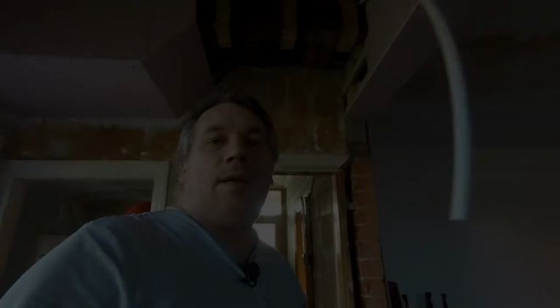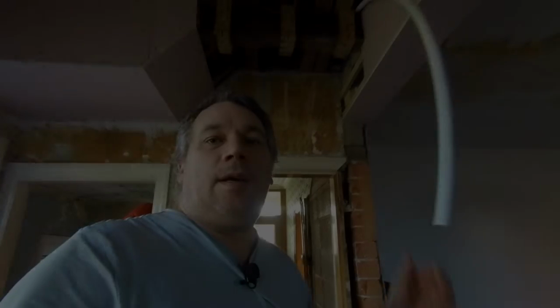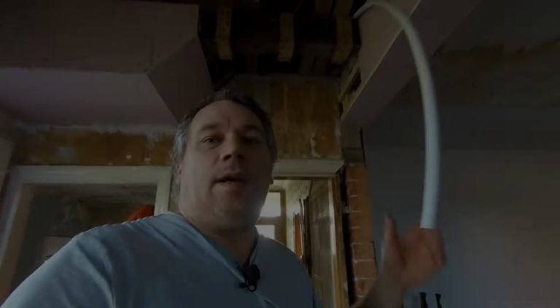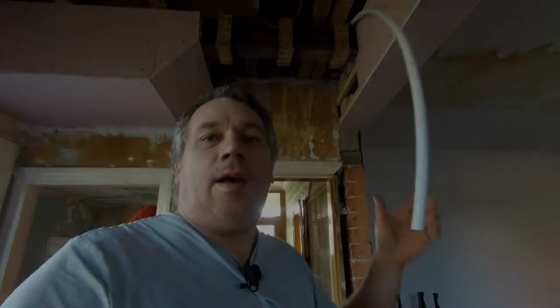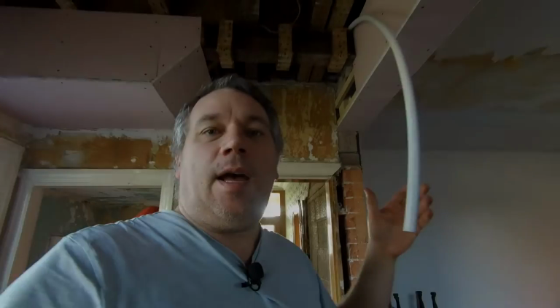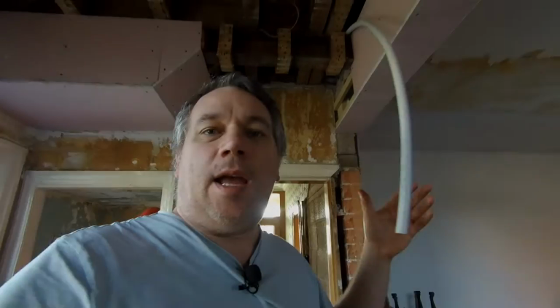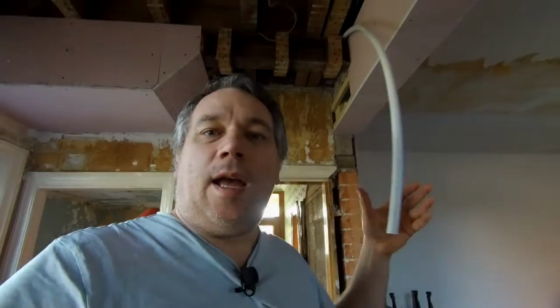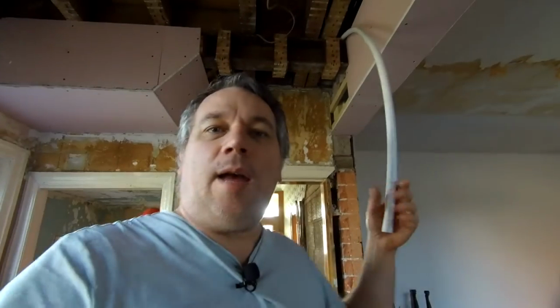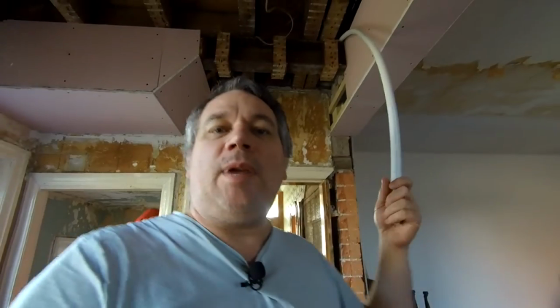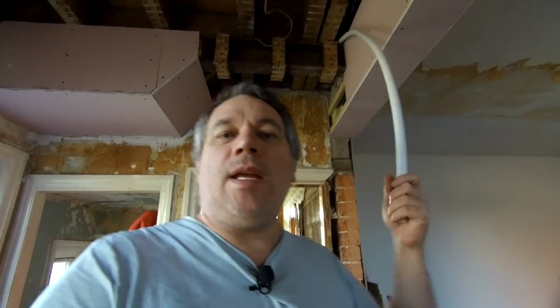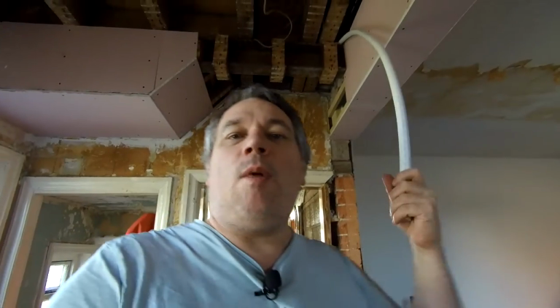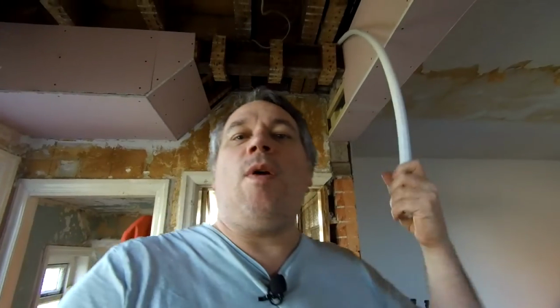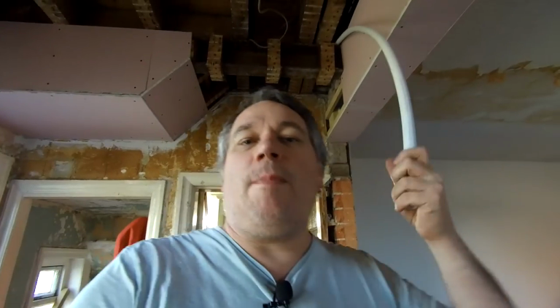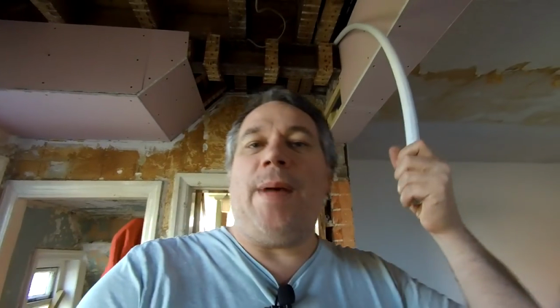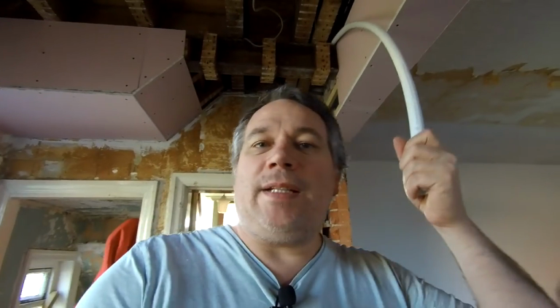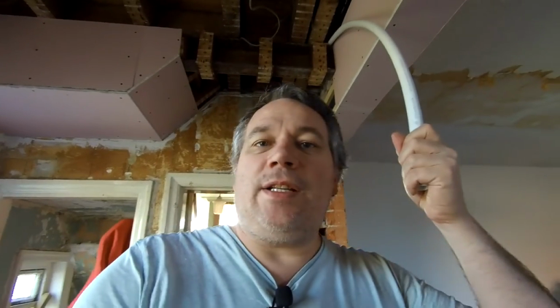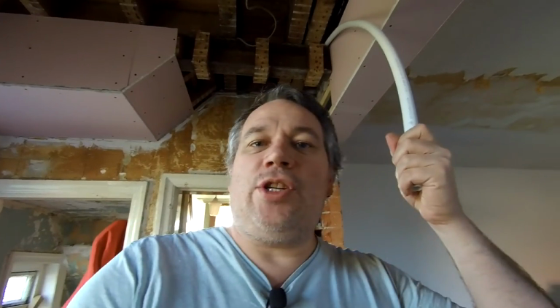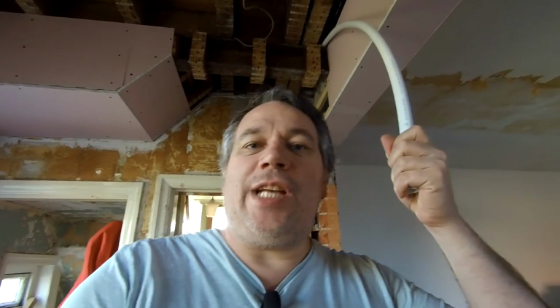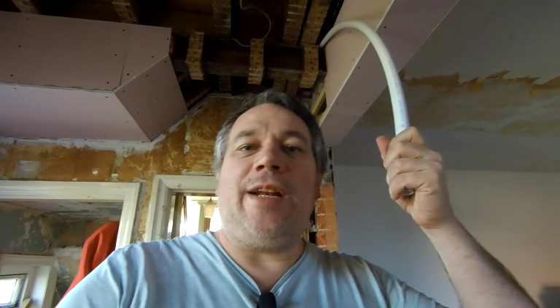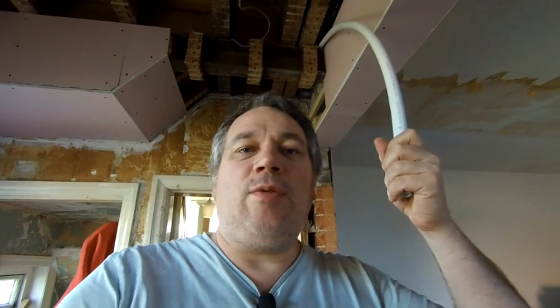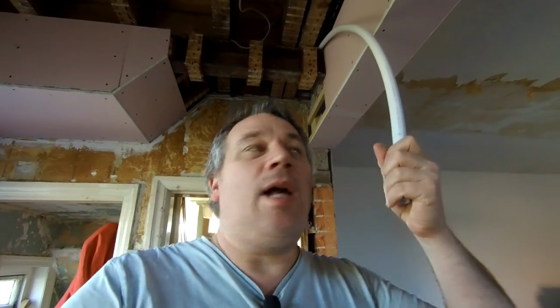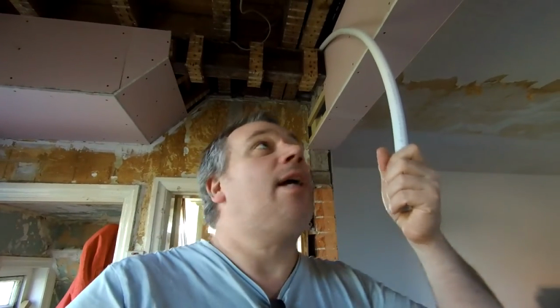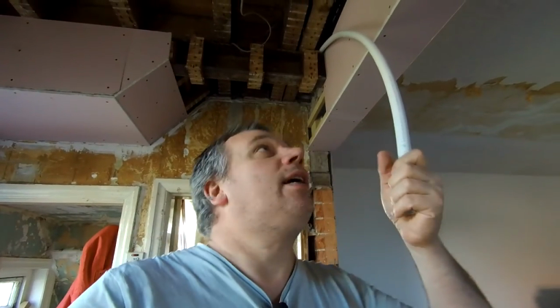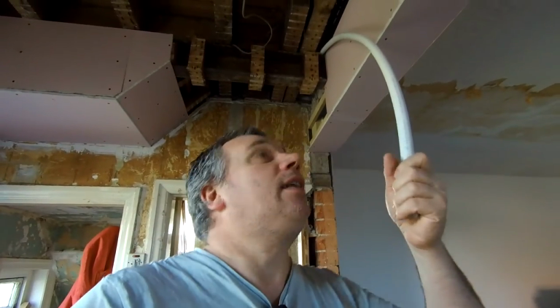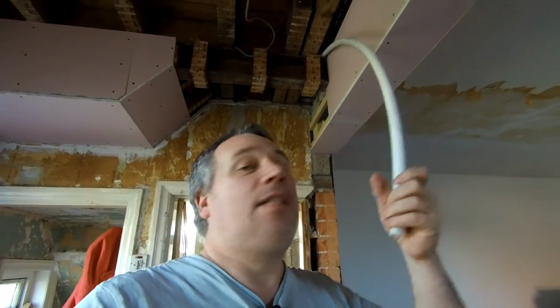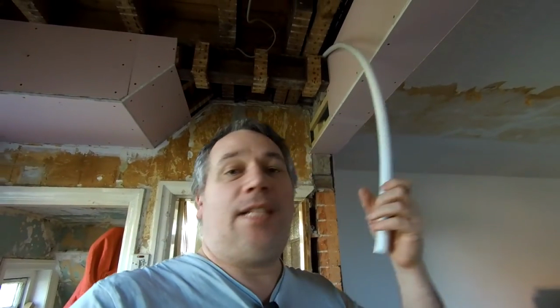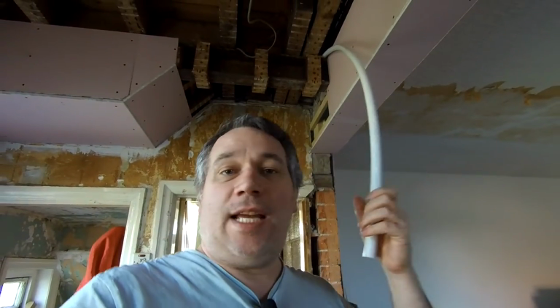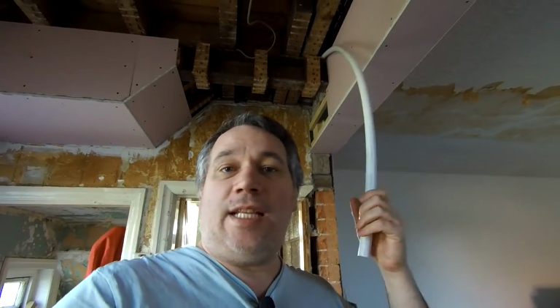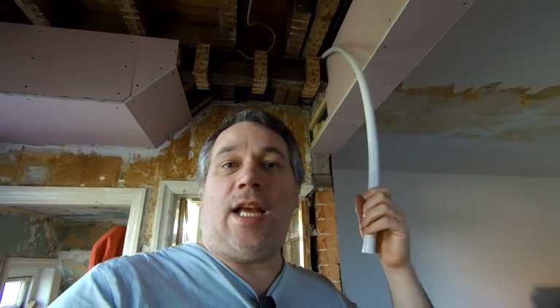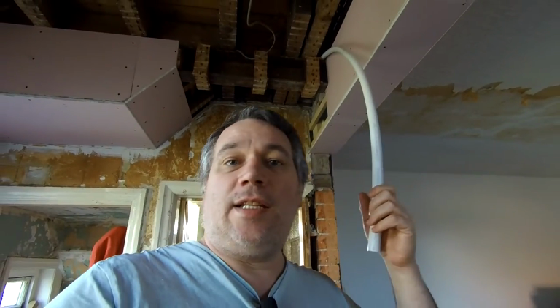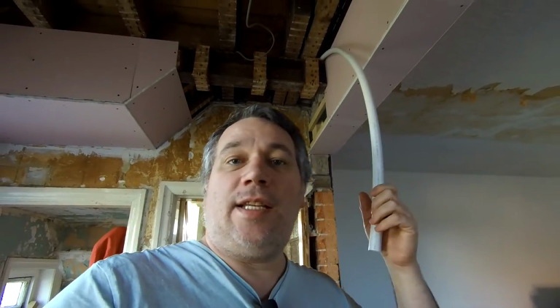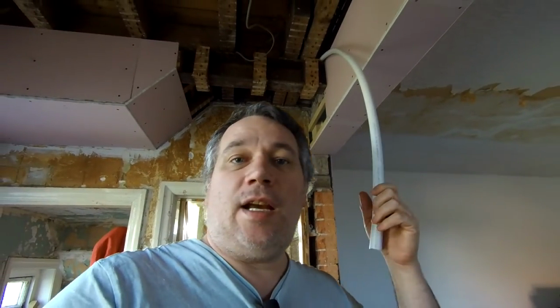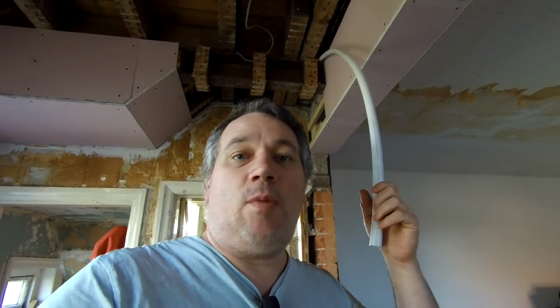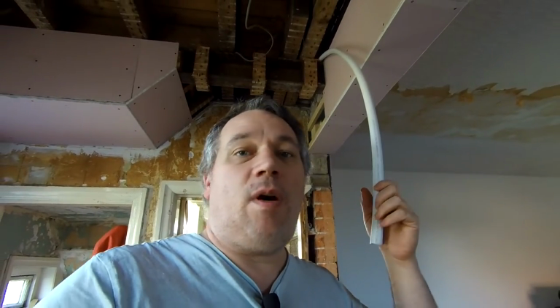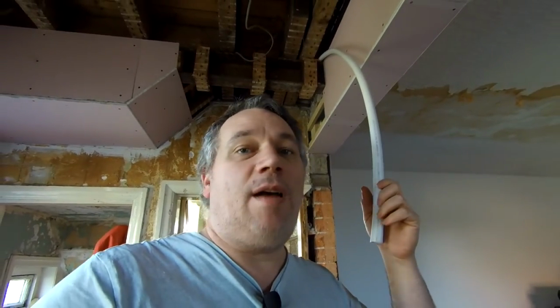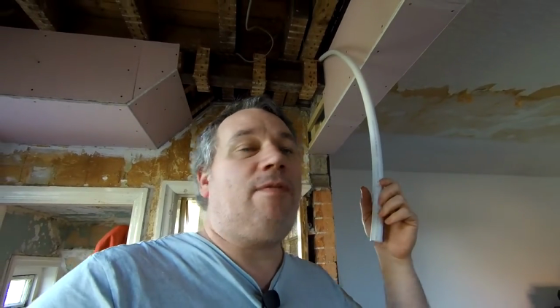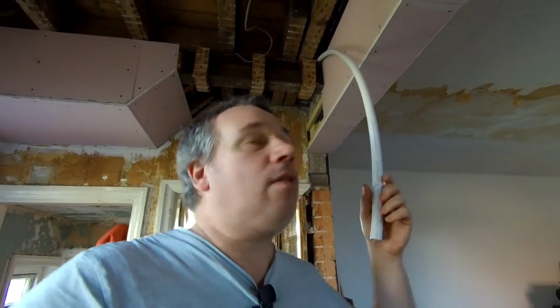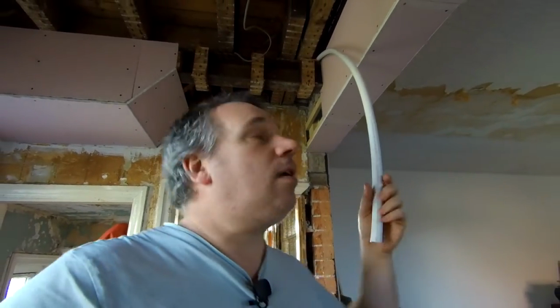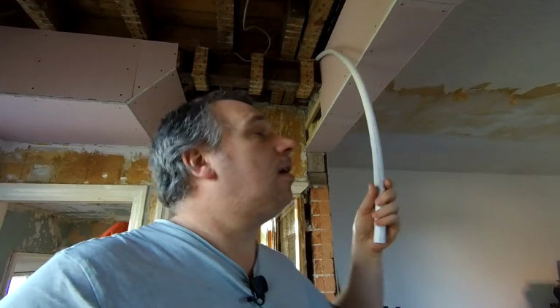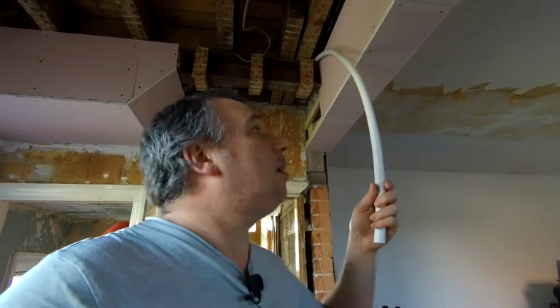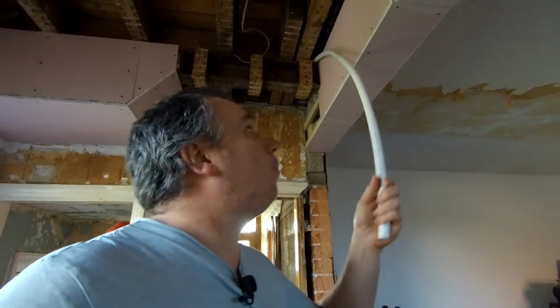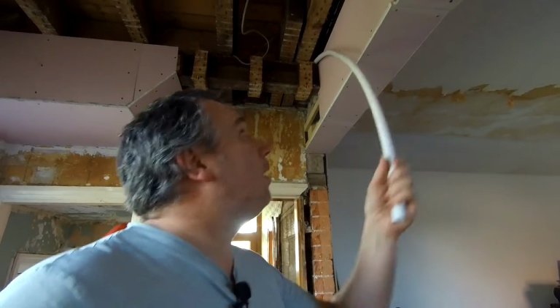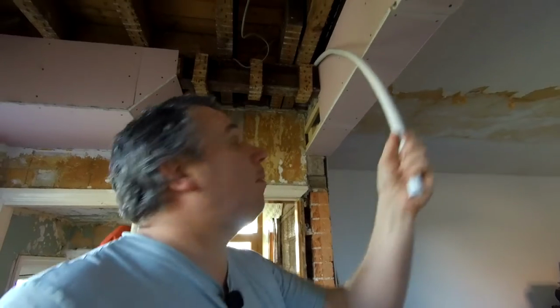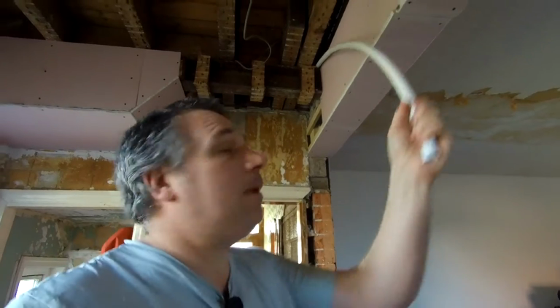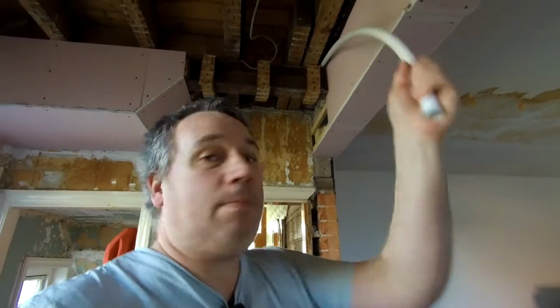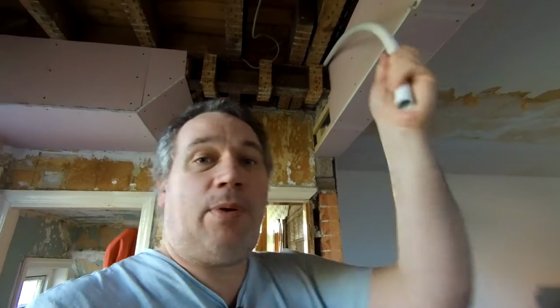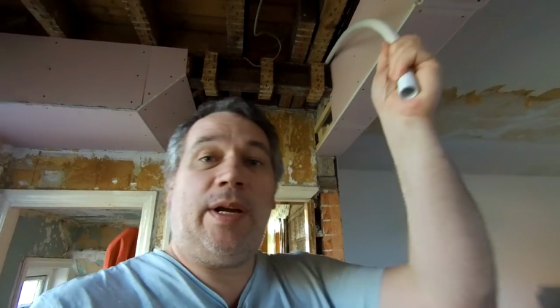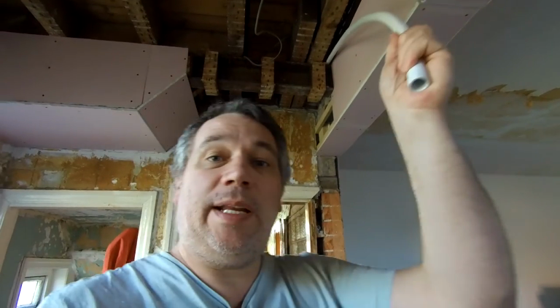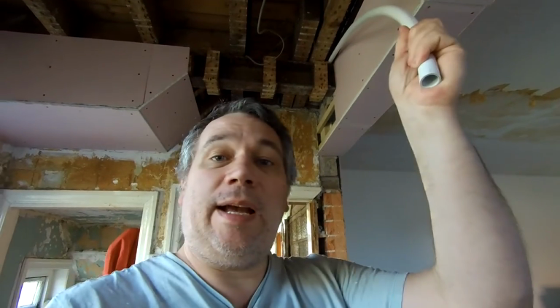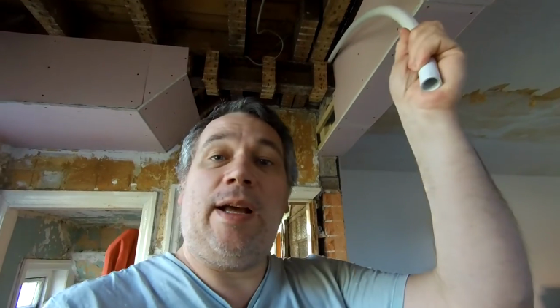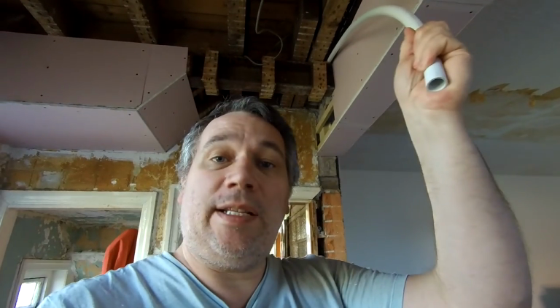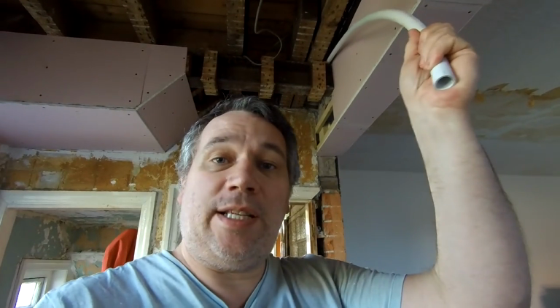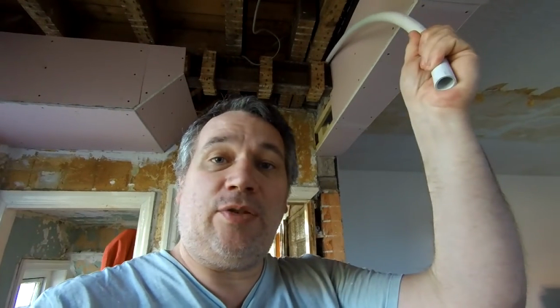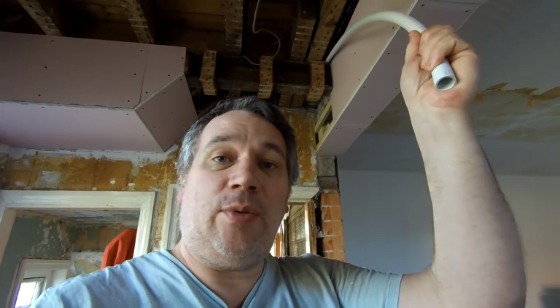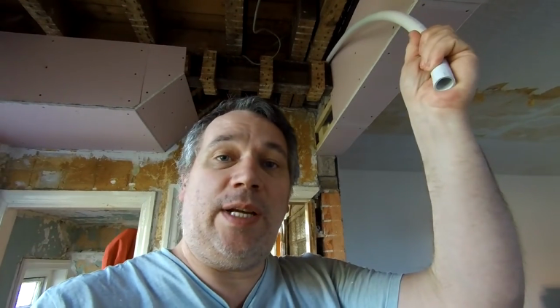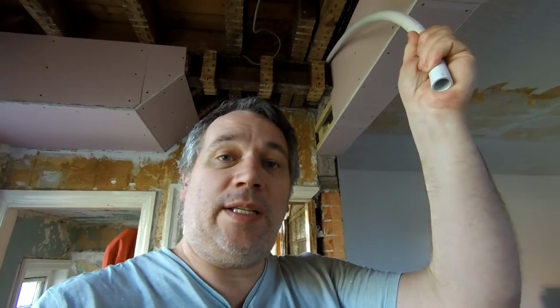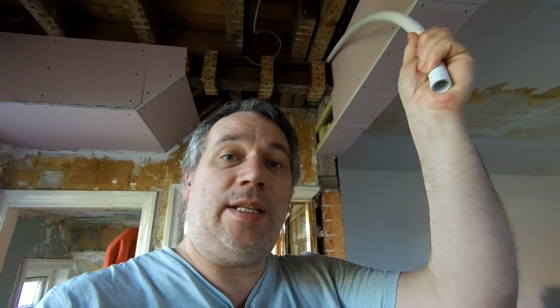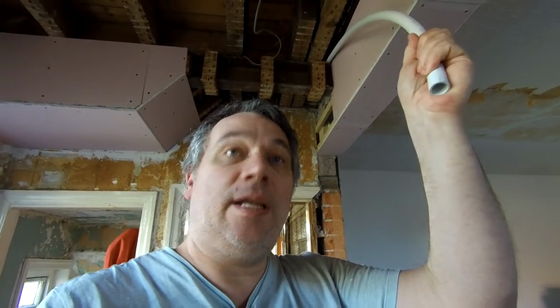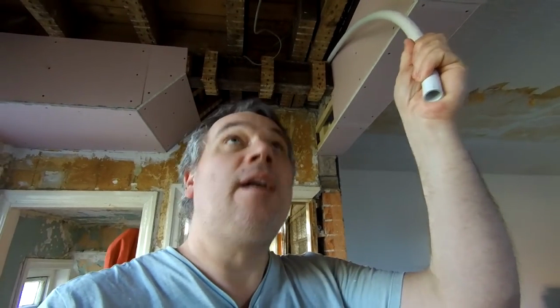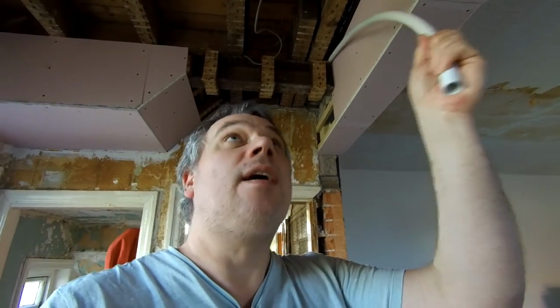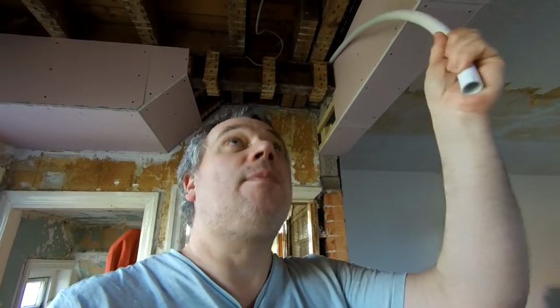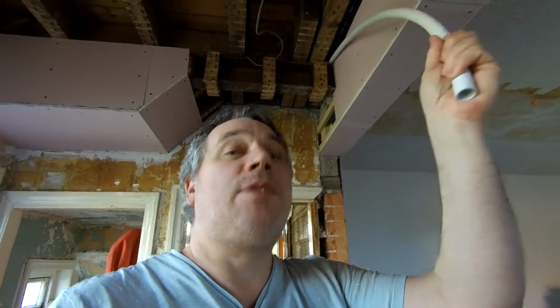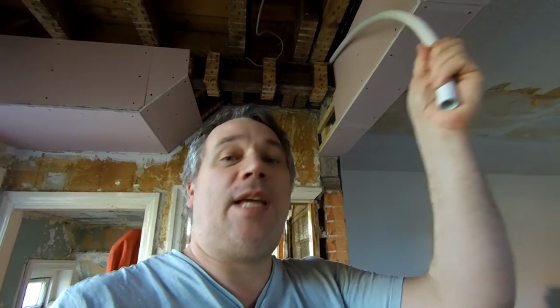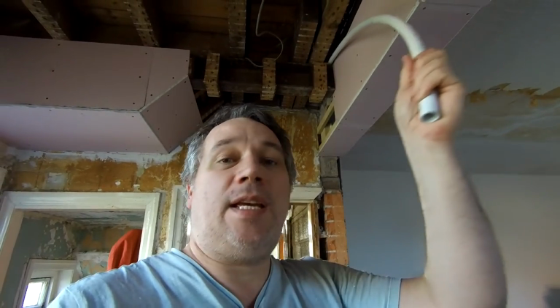Hi, I'm Lee, welcome back to the channel. In today's DIY vlog I'll be putting our central heating upstairs.